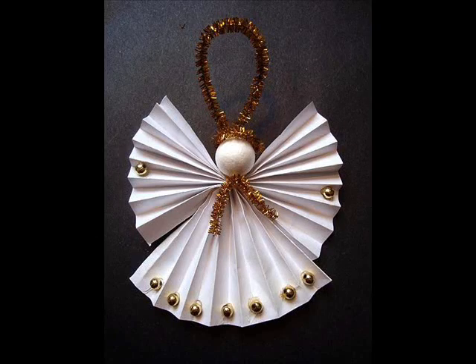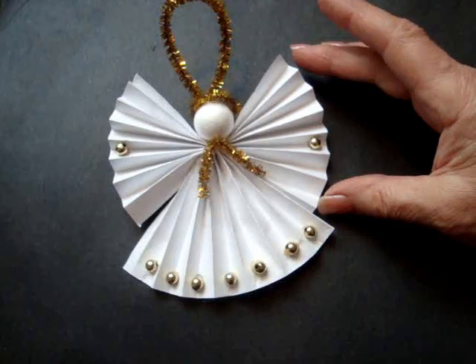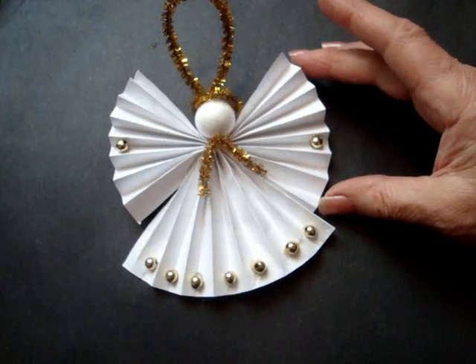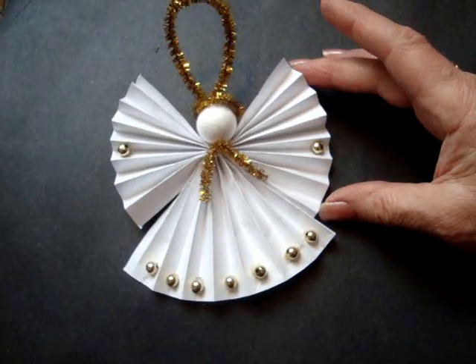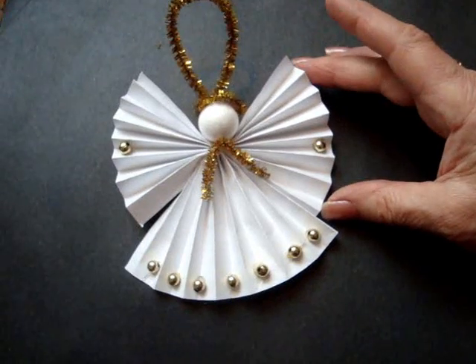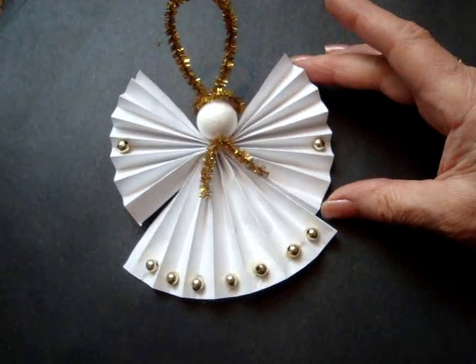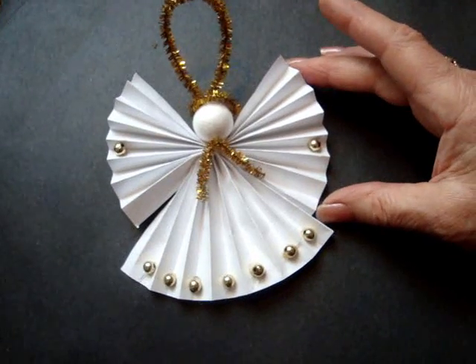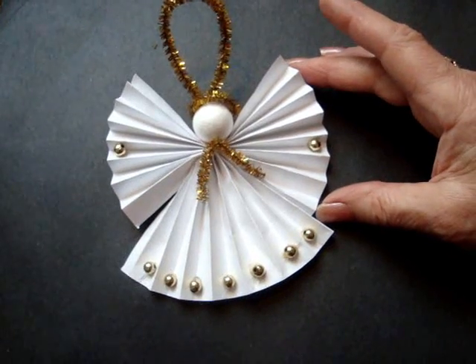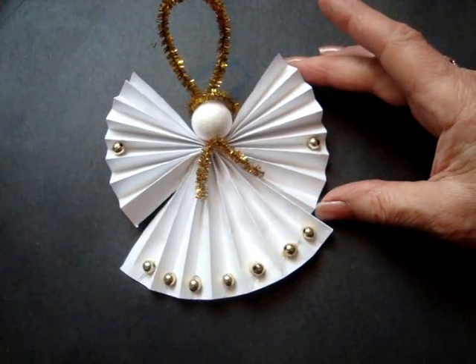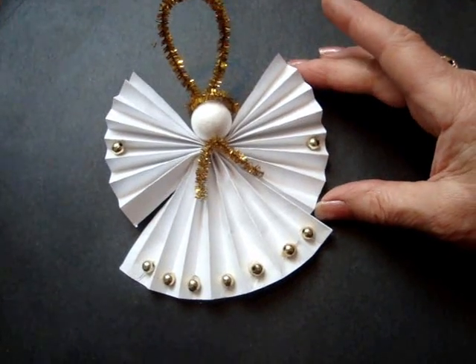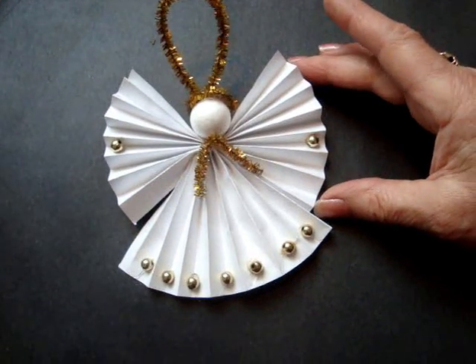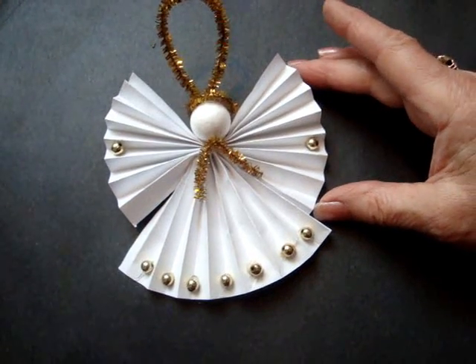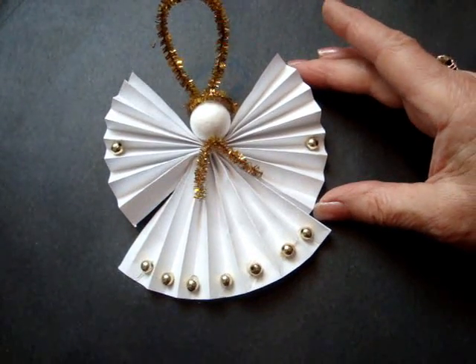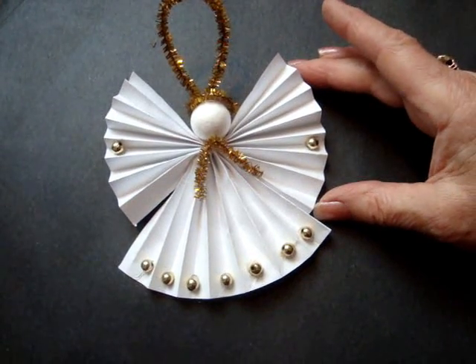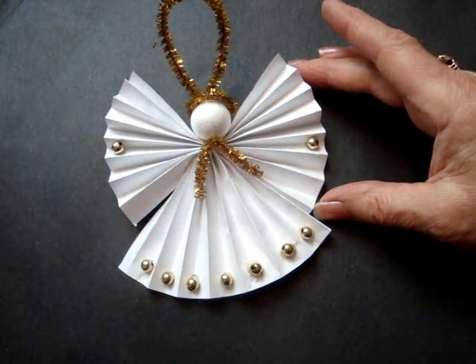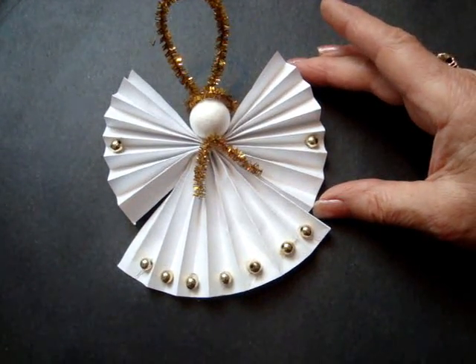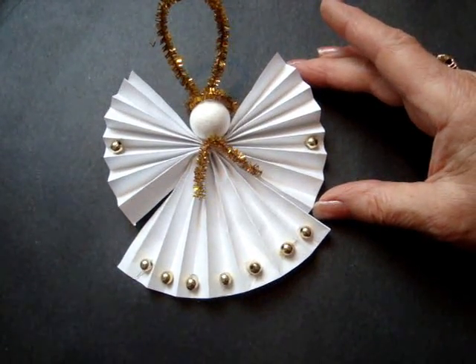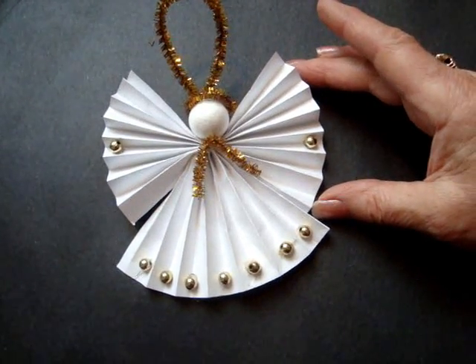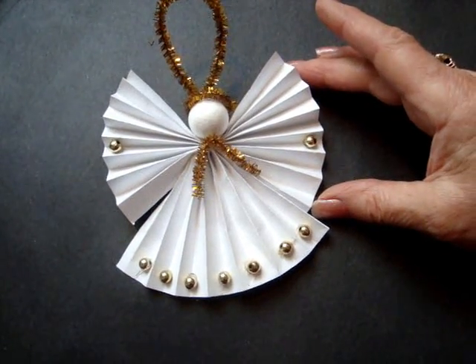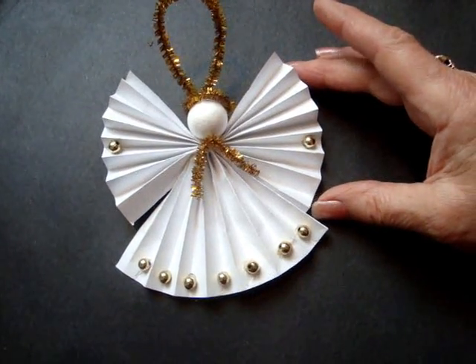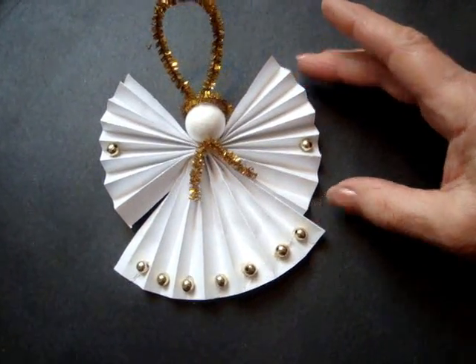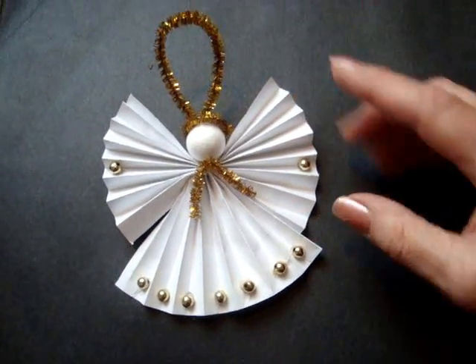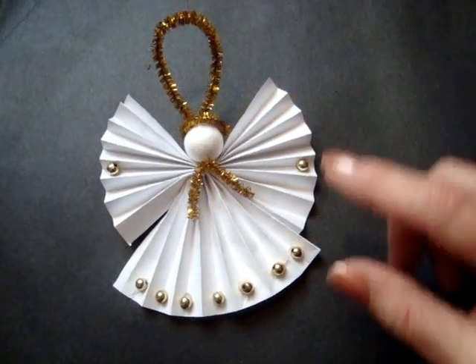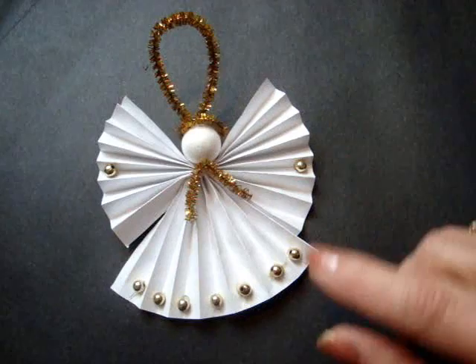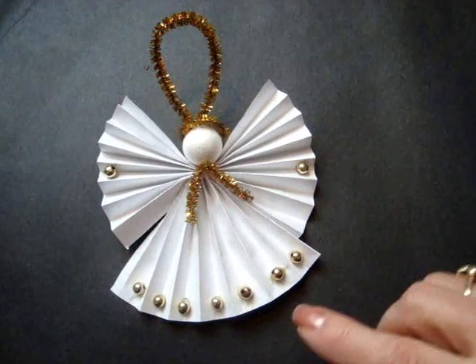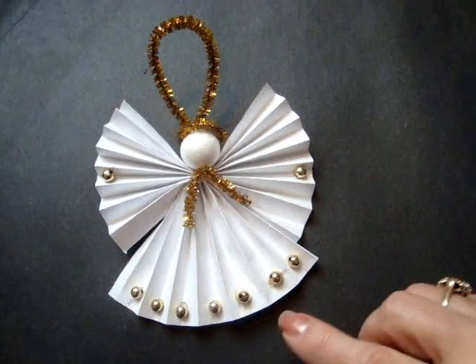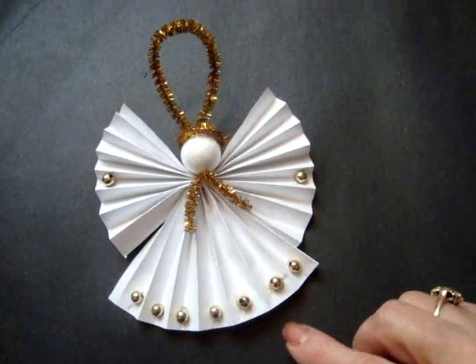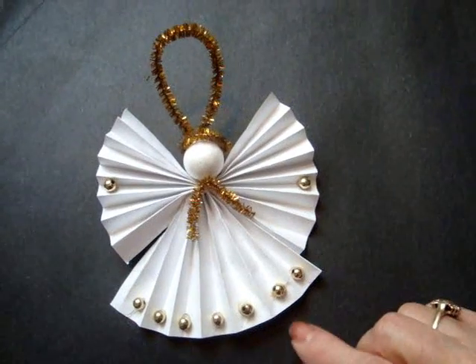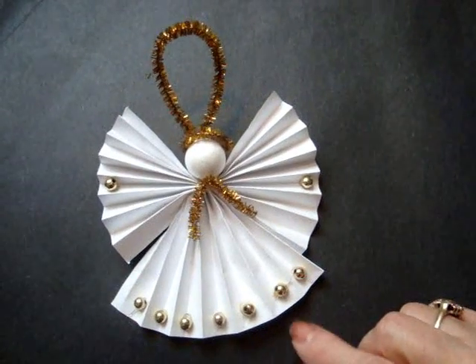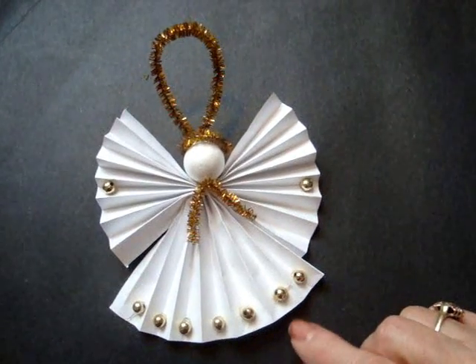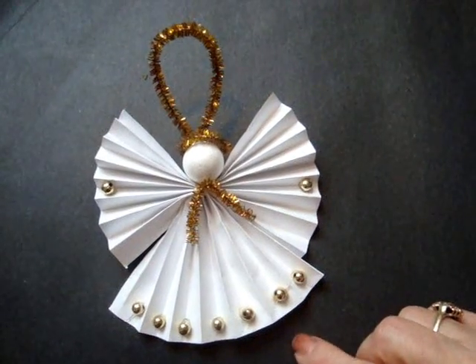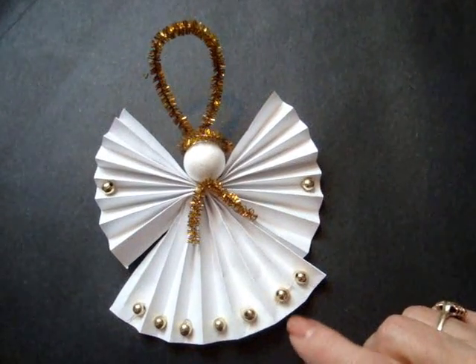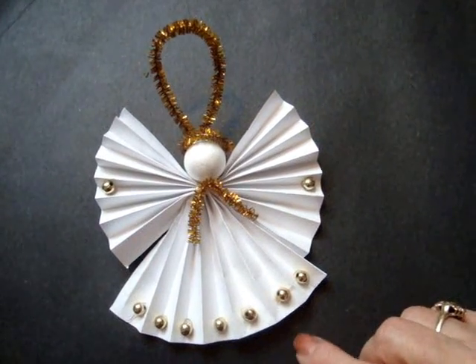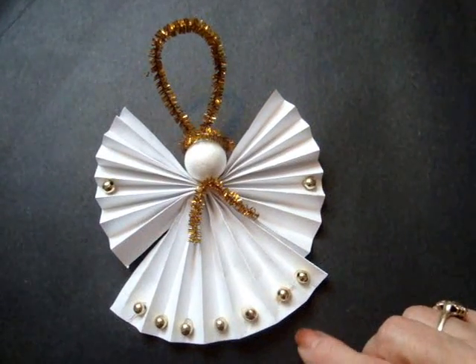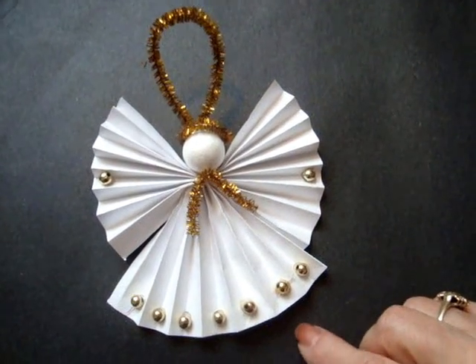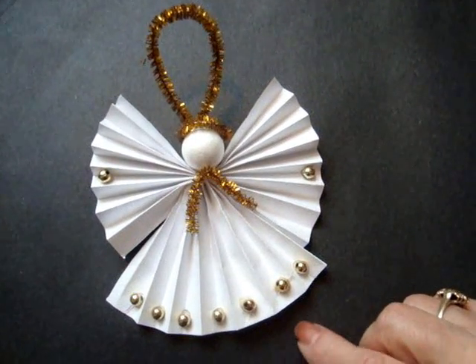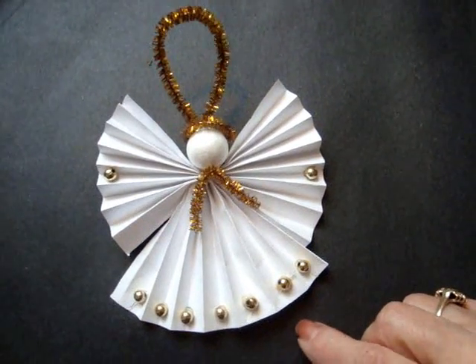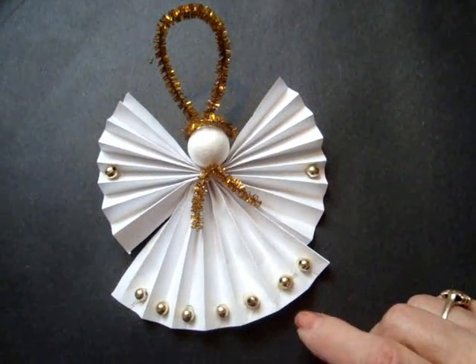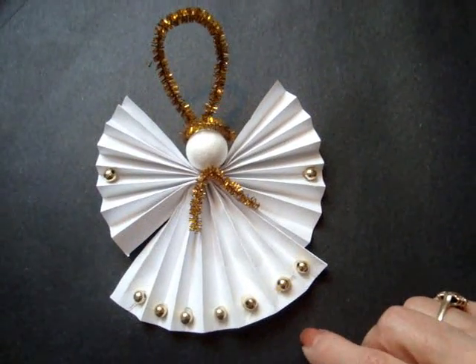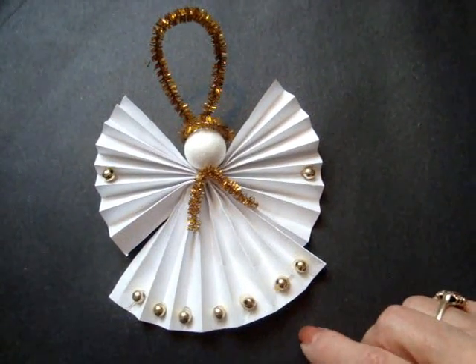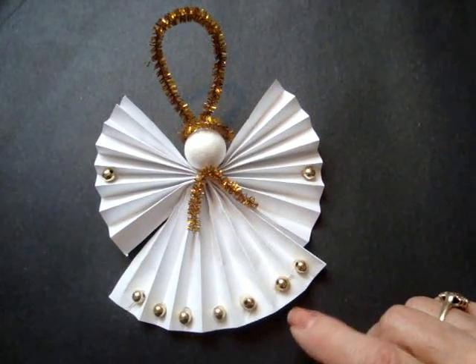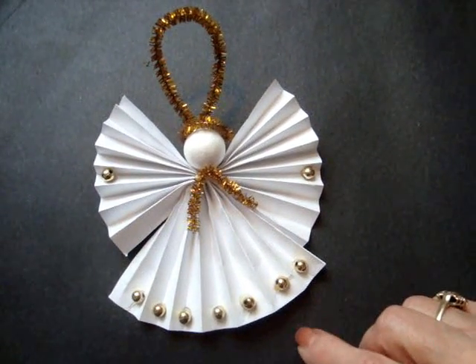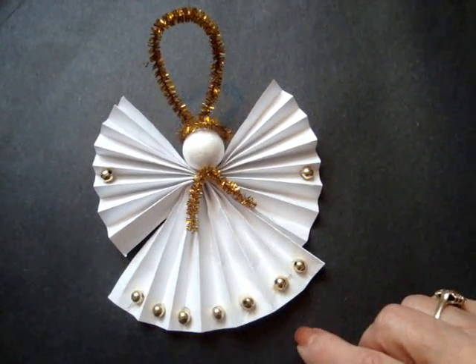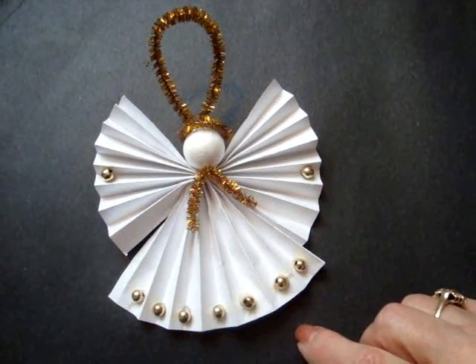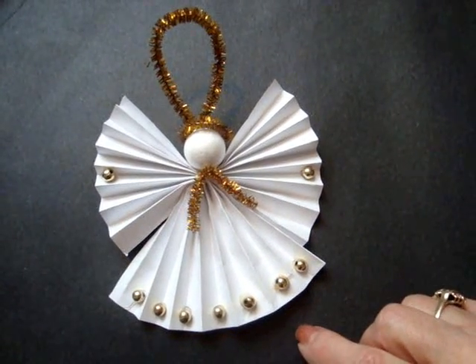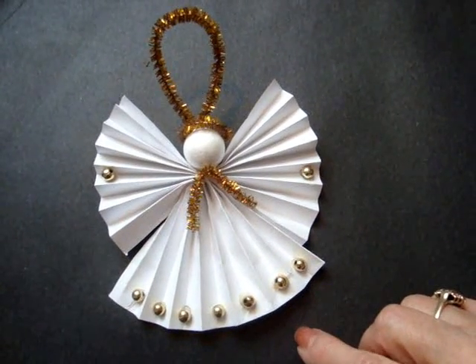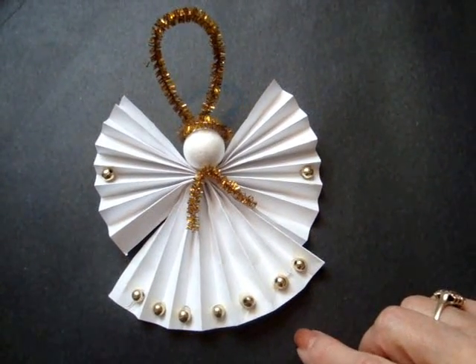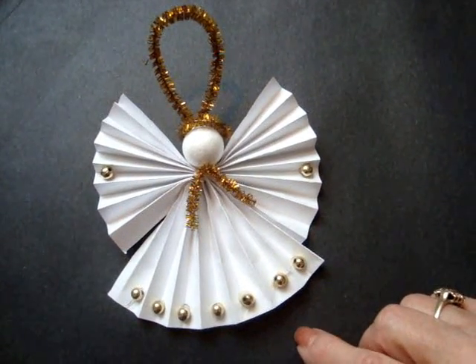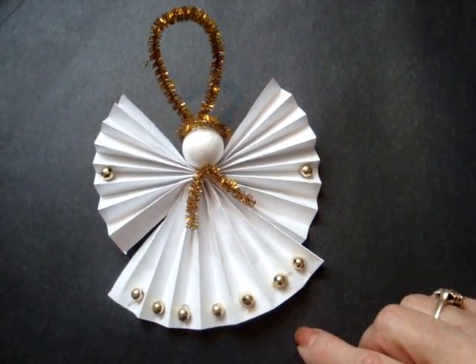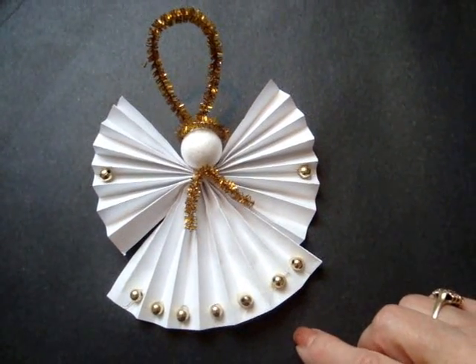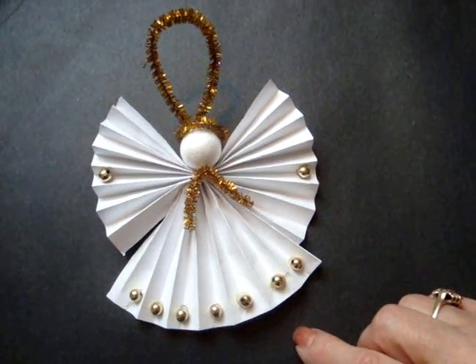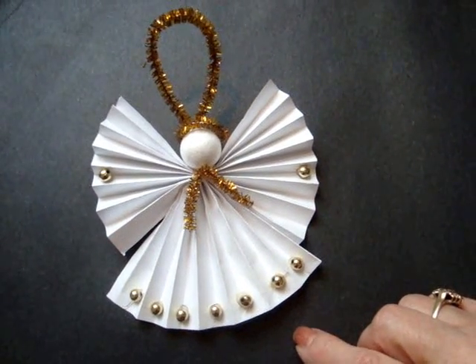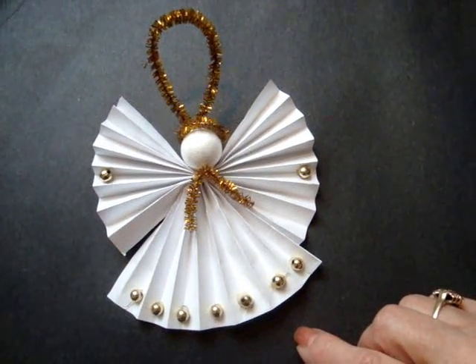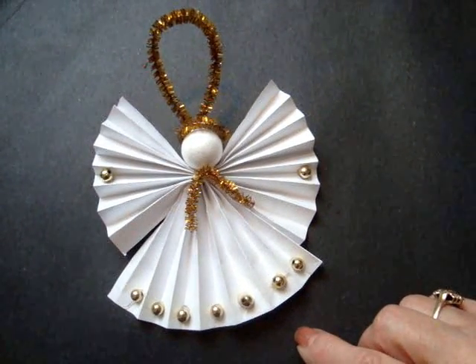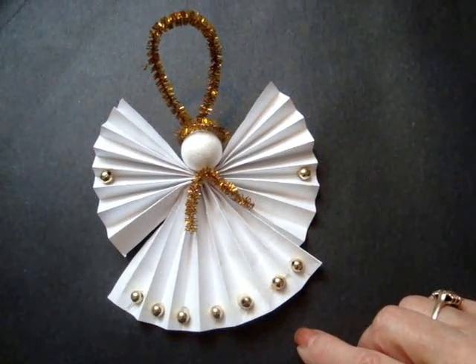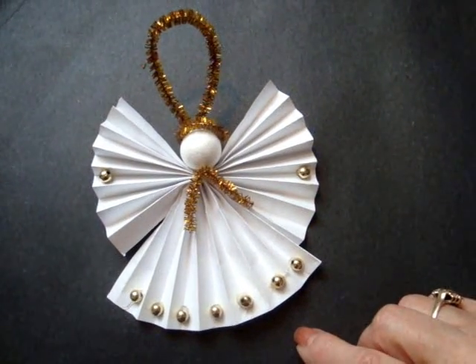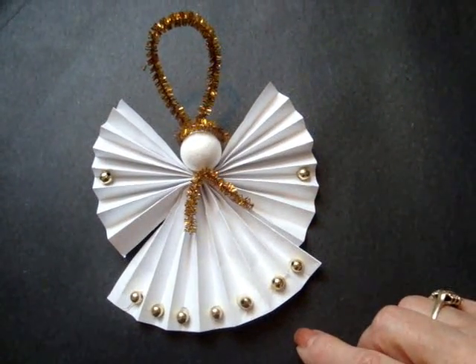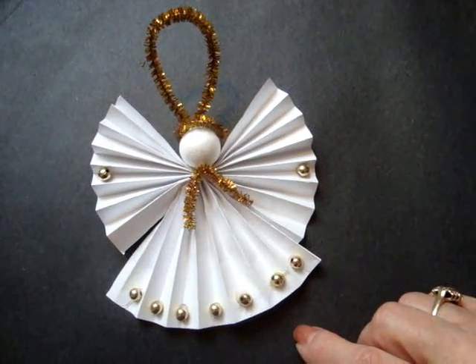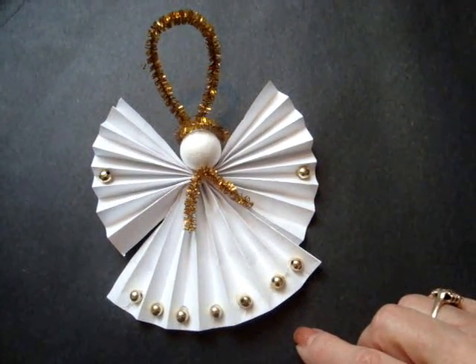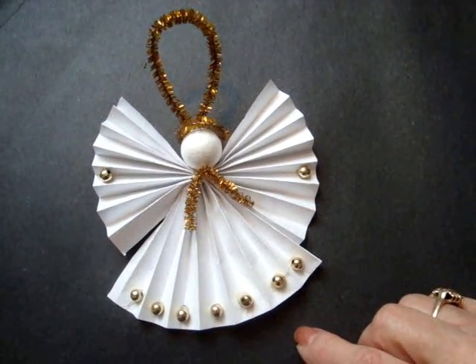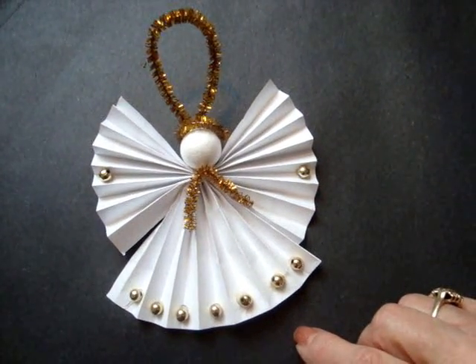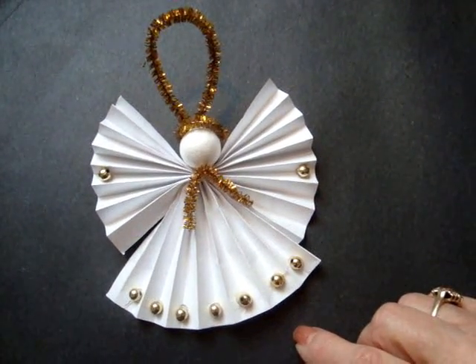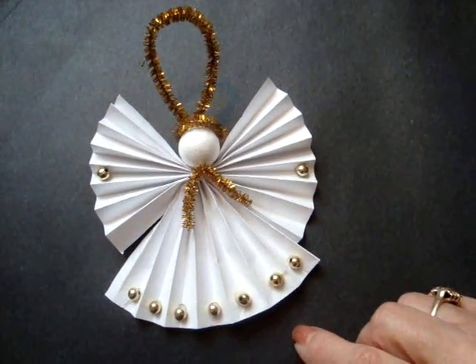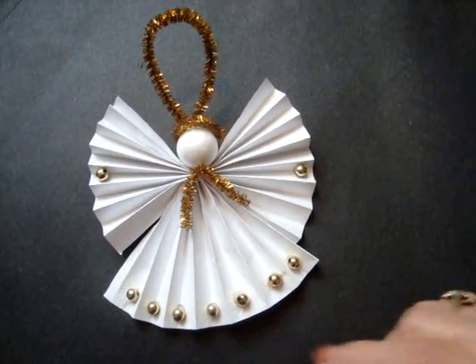Hi everyone, this is Emmy. Today I'm going to show you how you can make two cute little angels like this with just one sheet of computer paper. So let's get started.